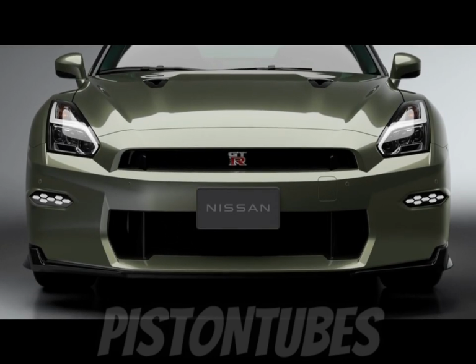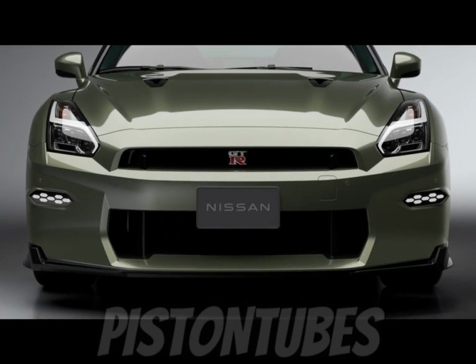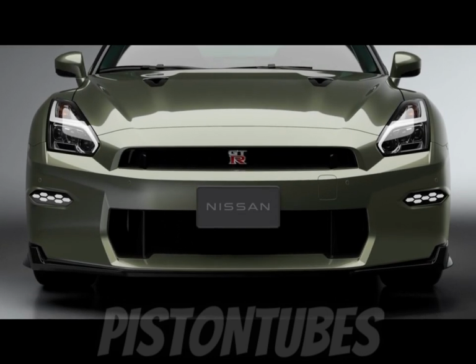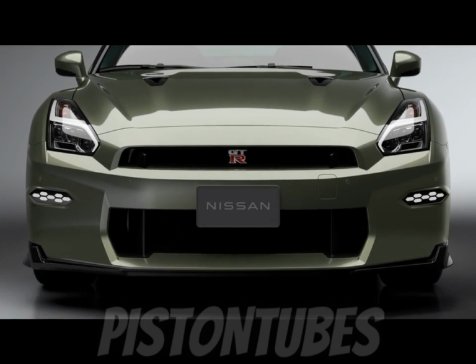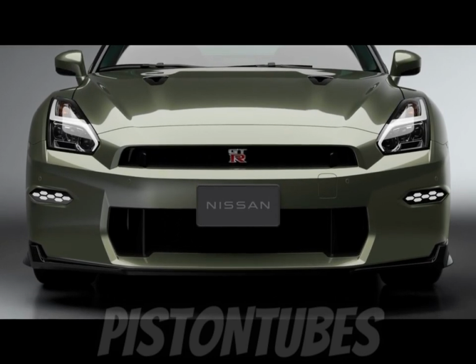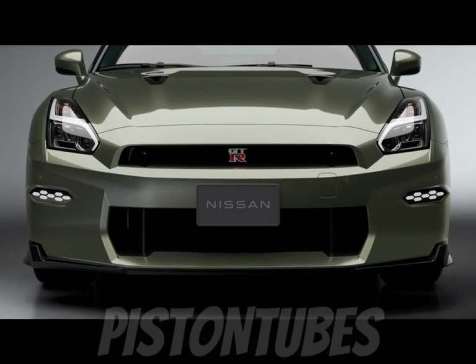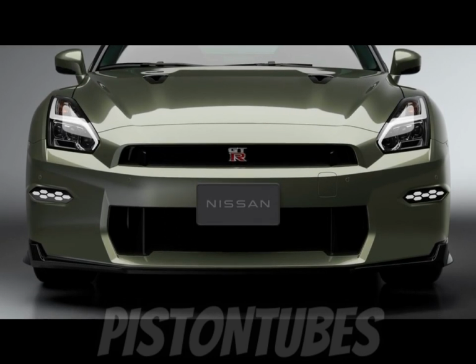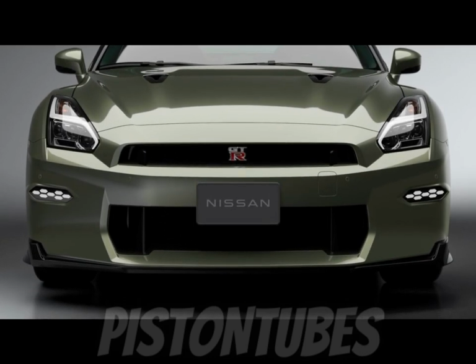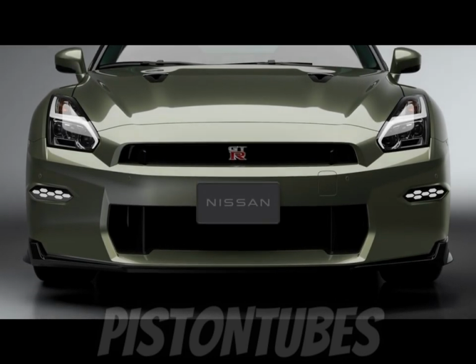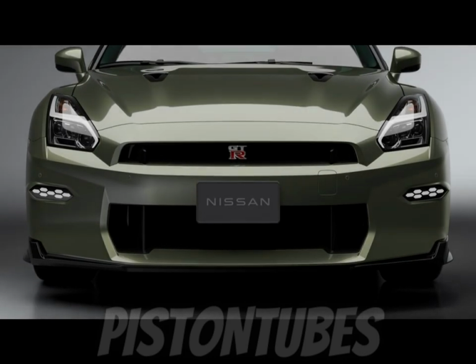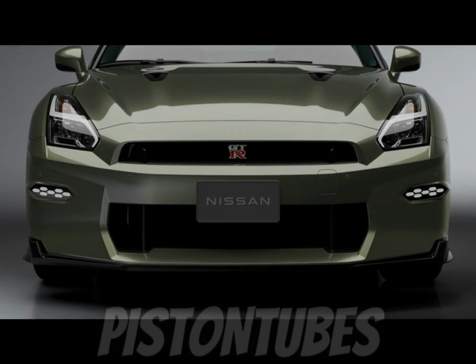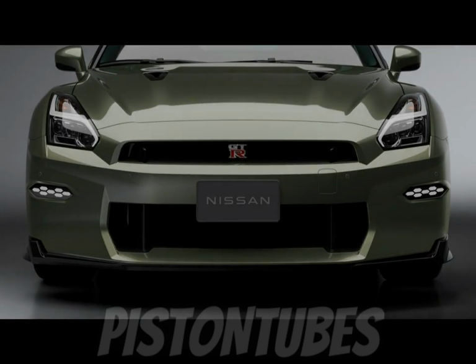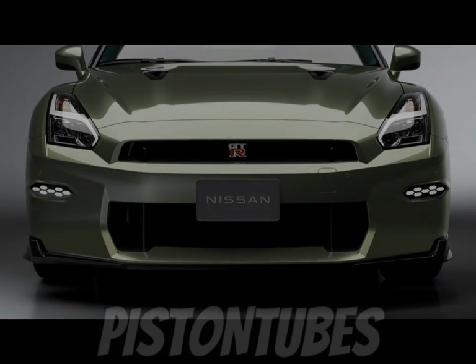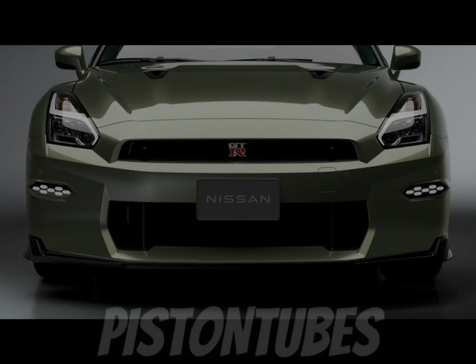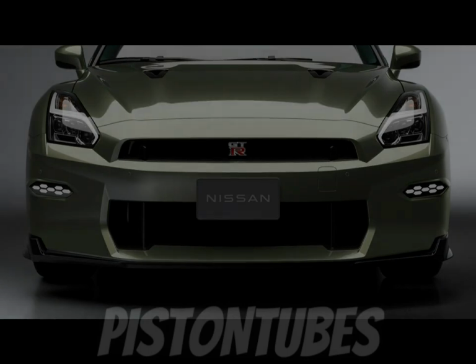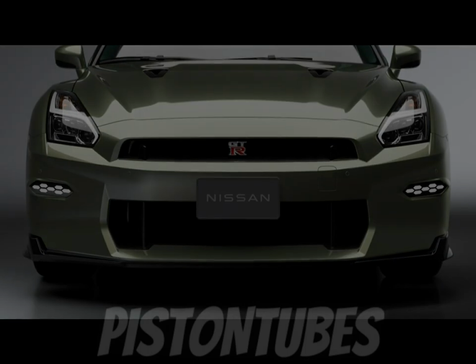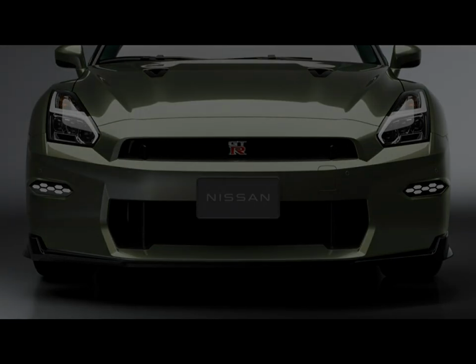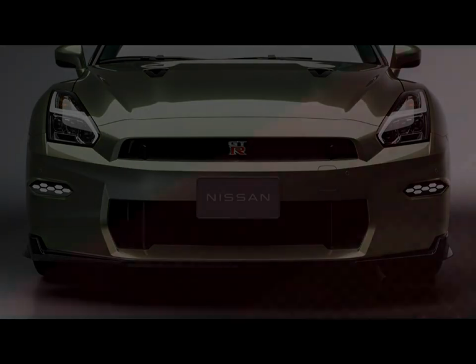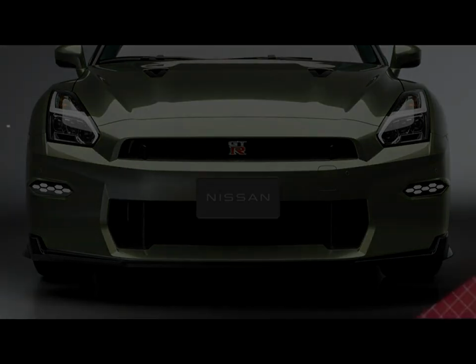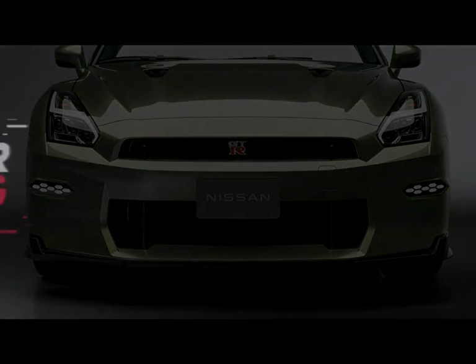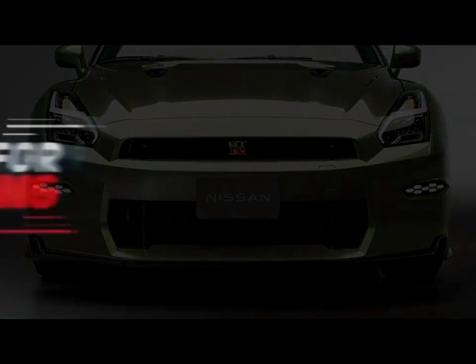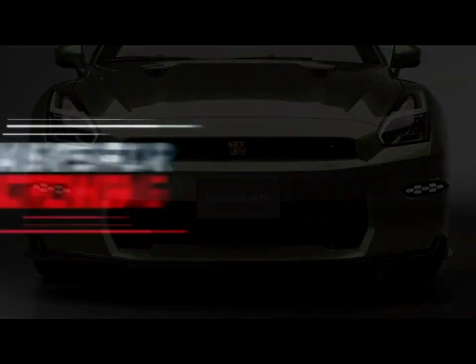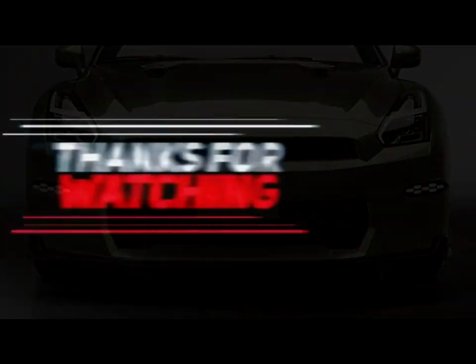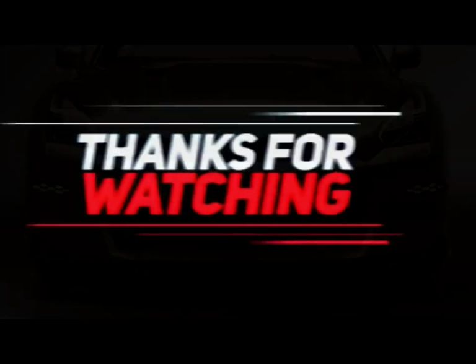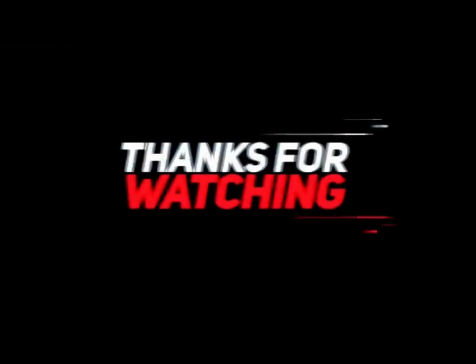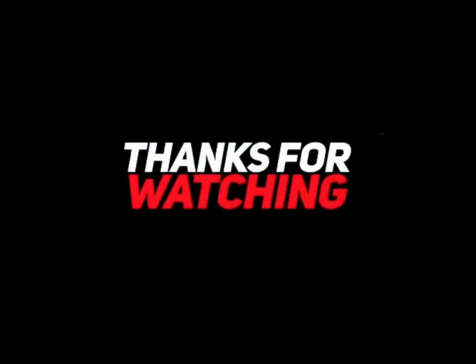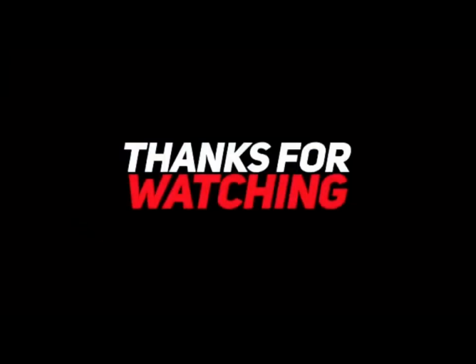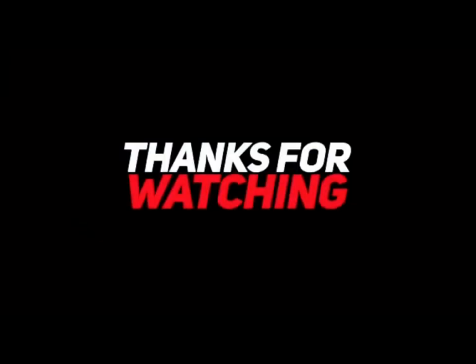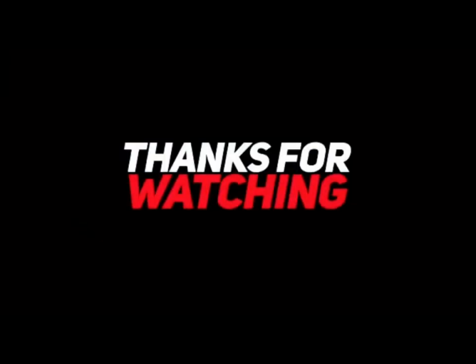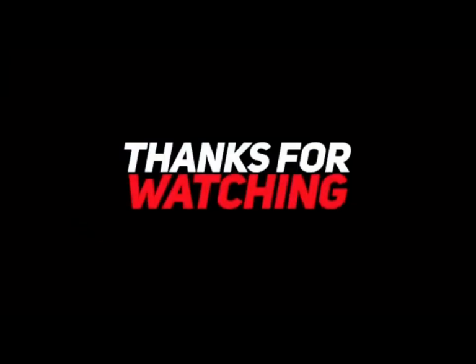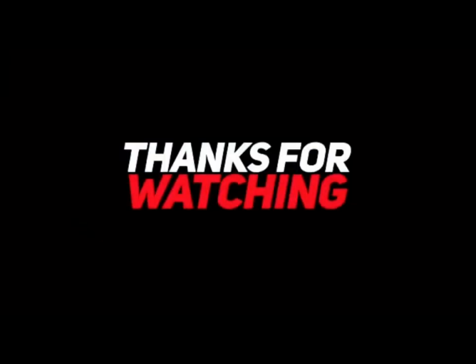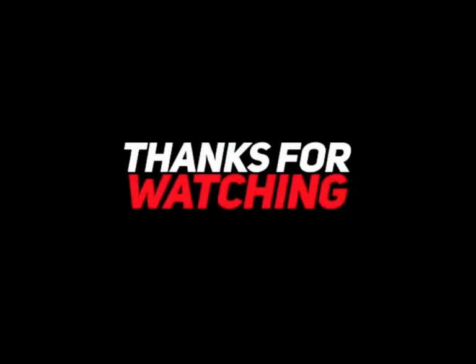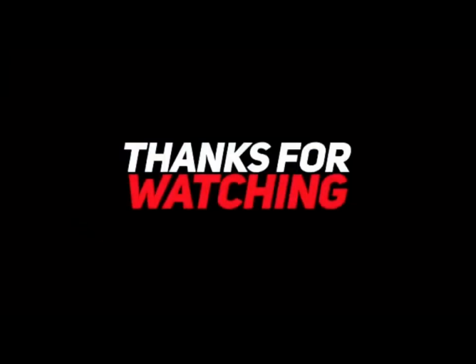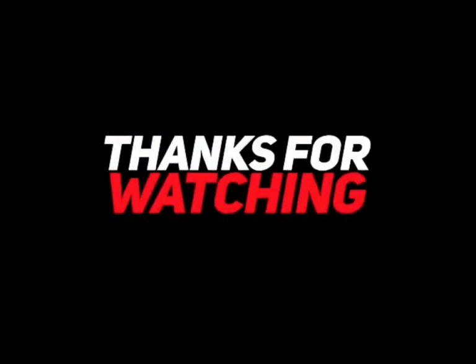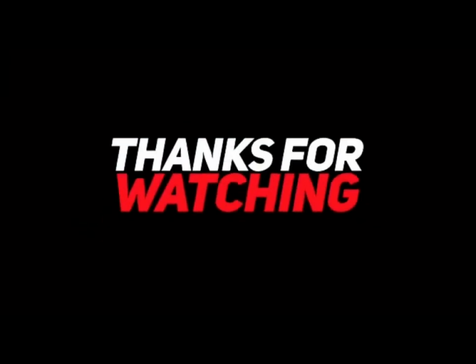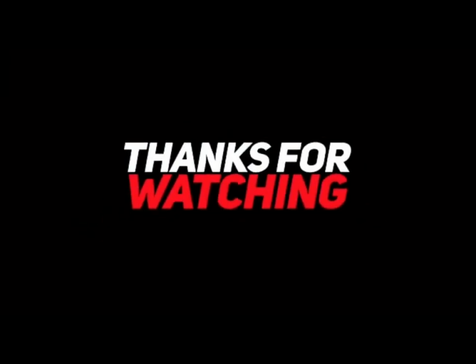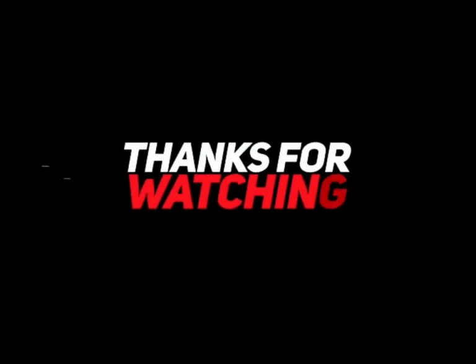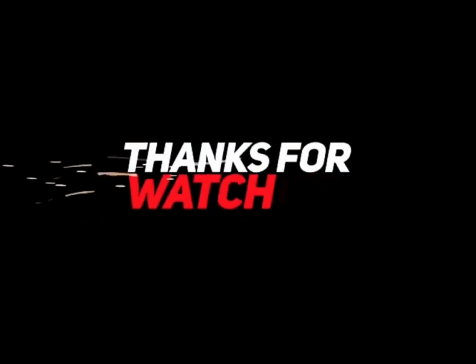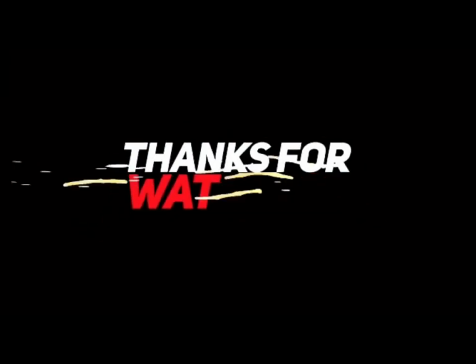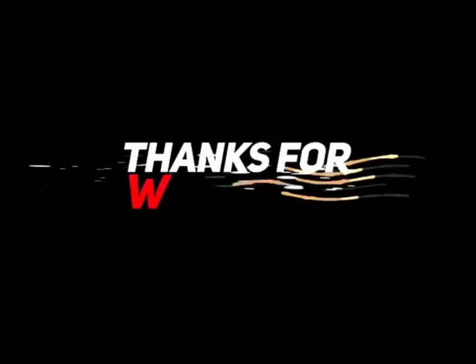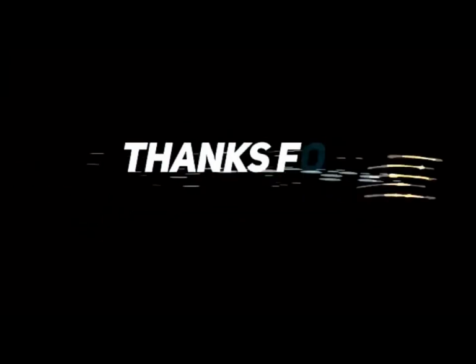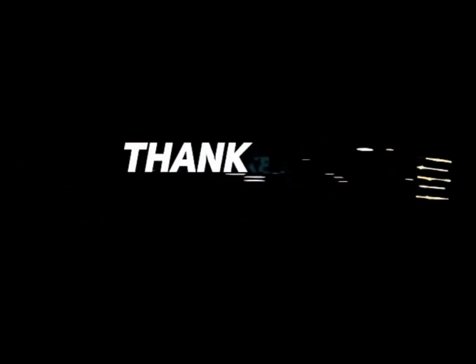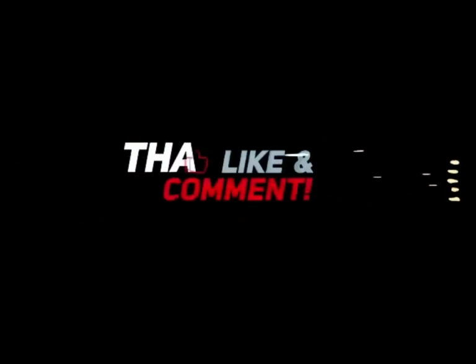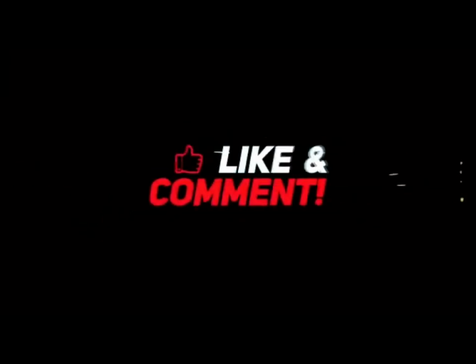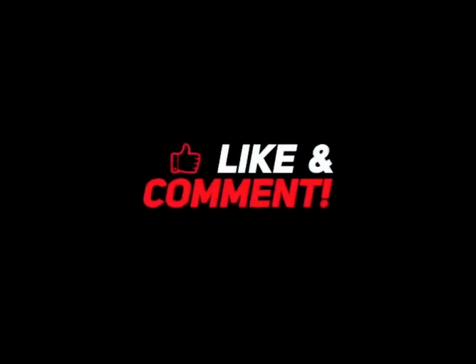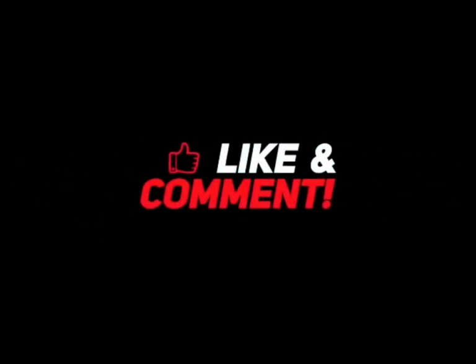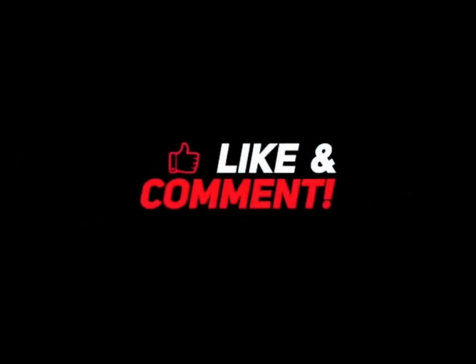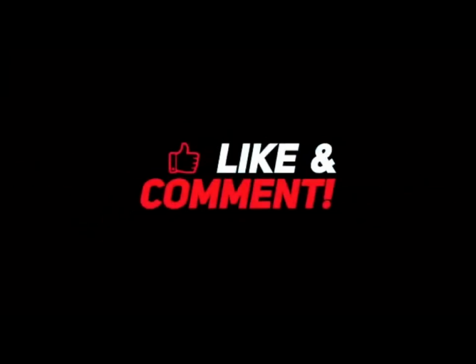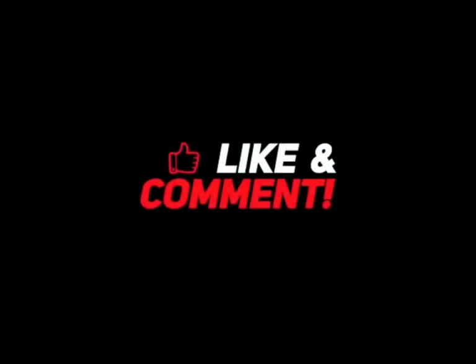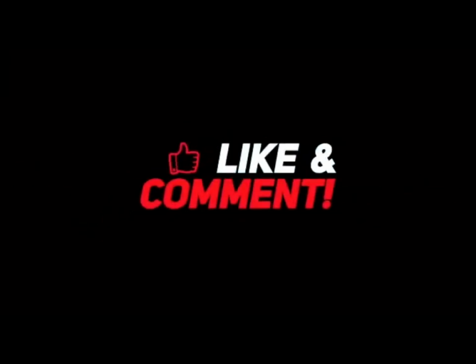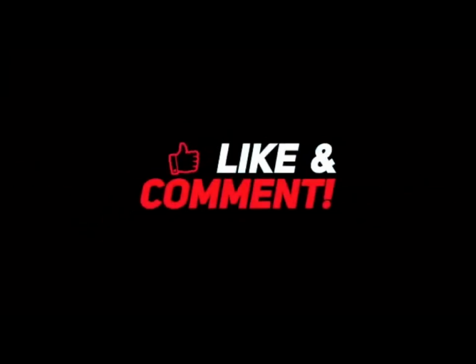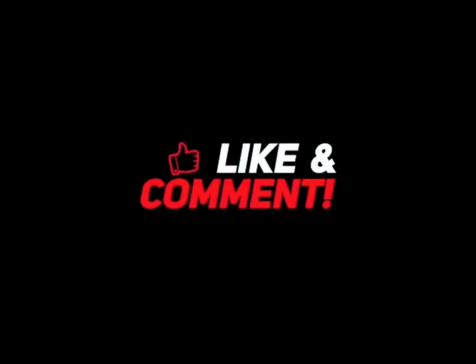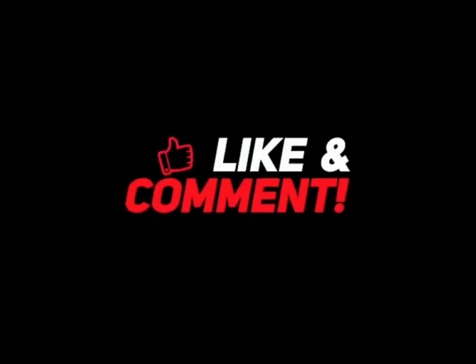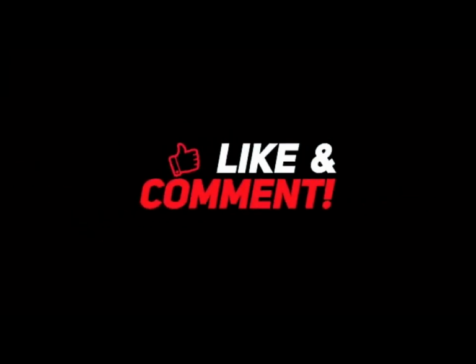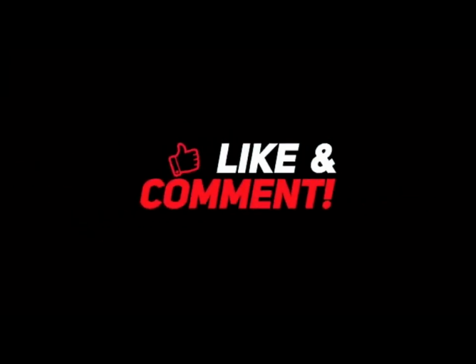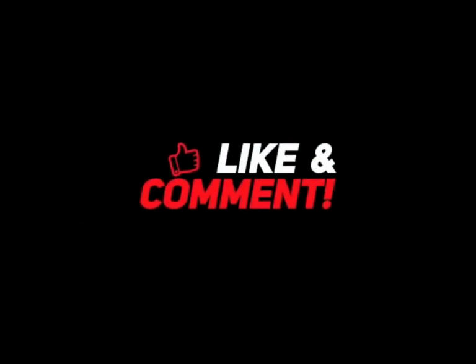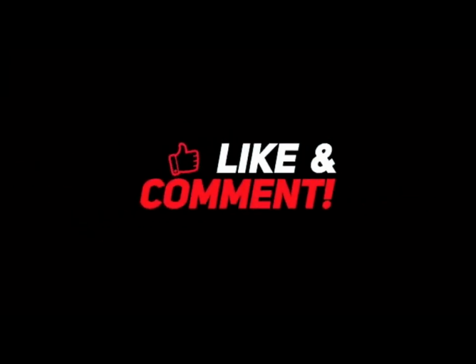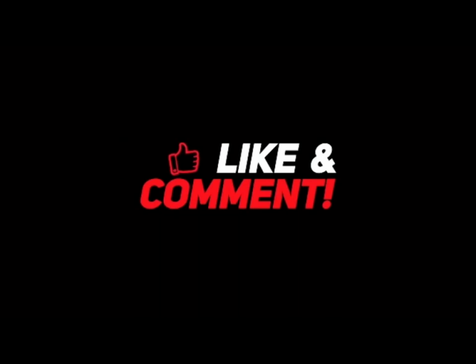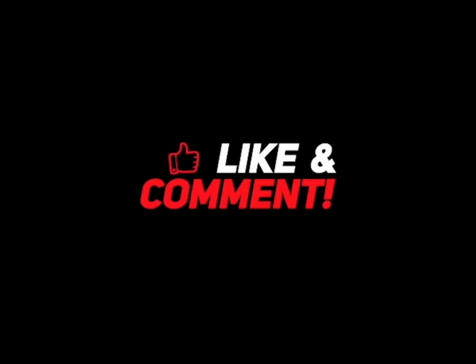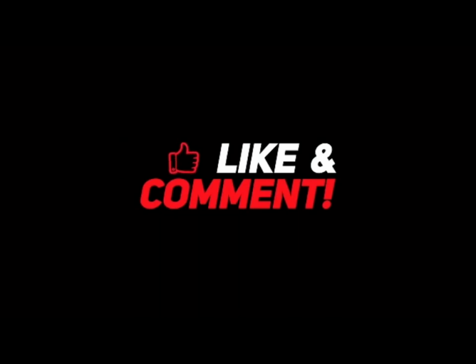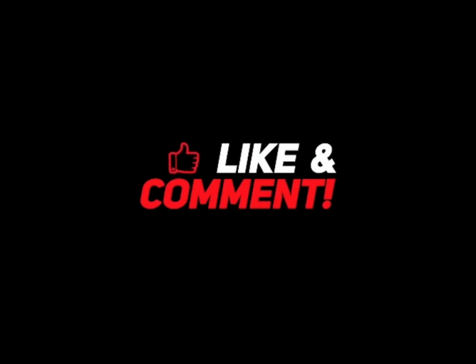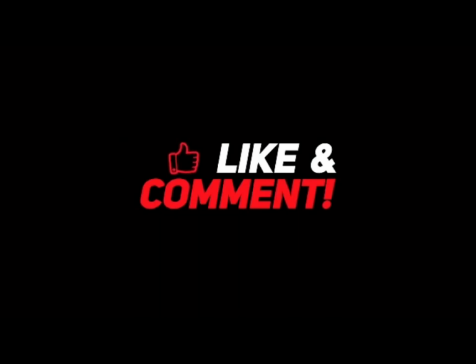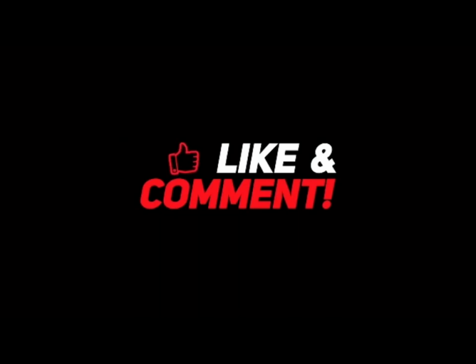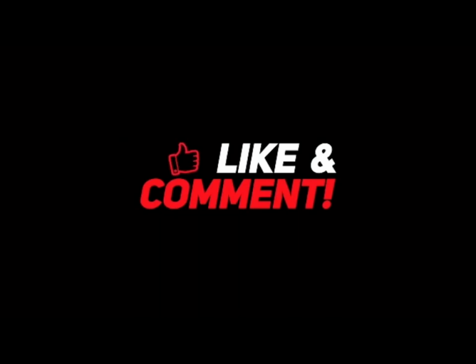We'll see you next time. Thank you for watching. See you in the next video.